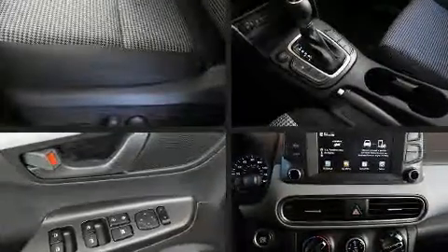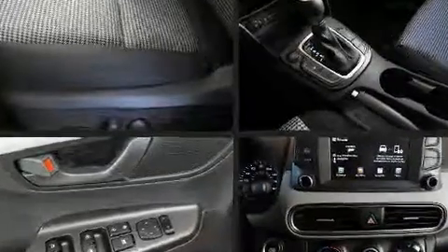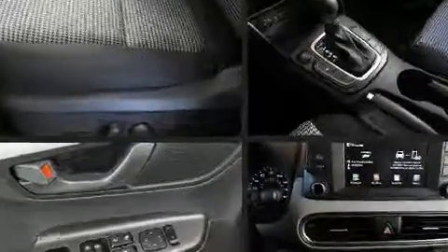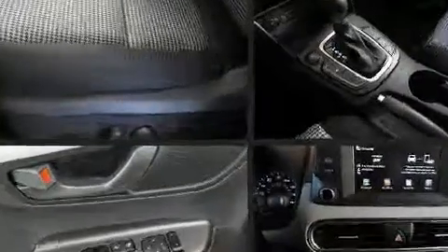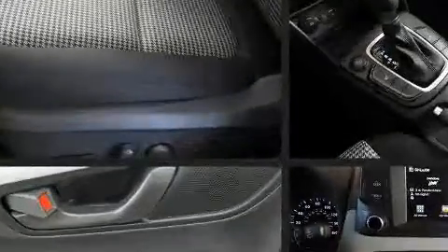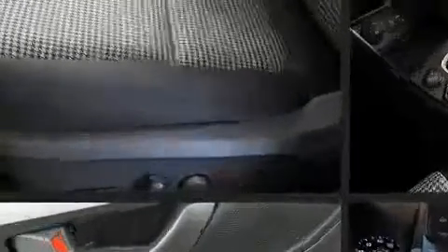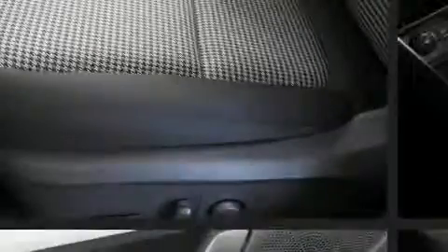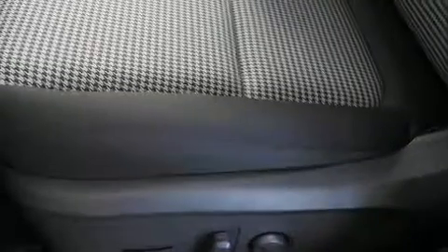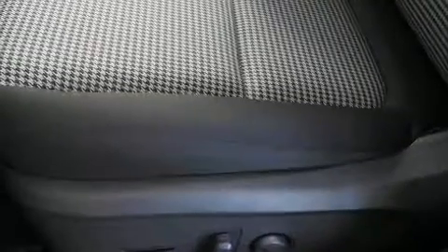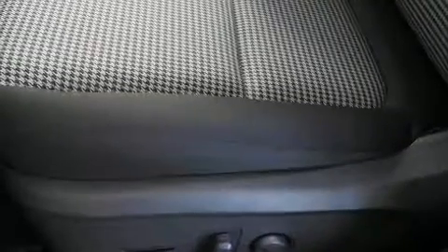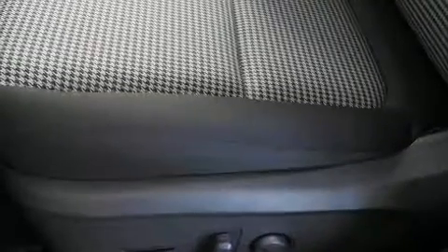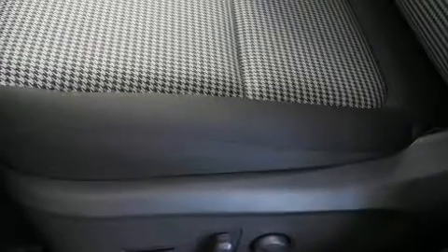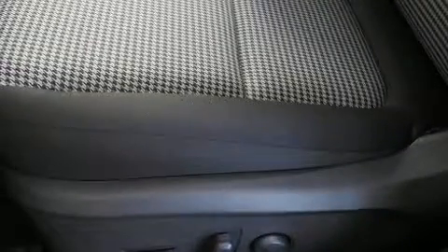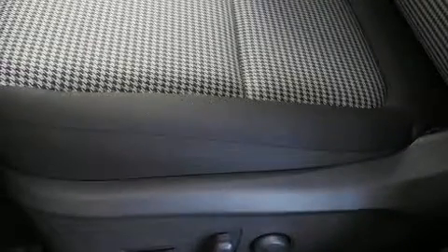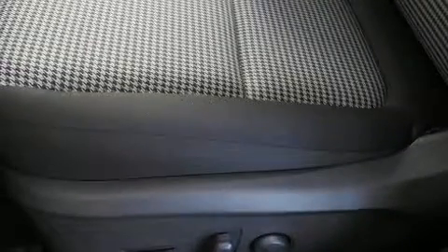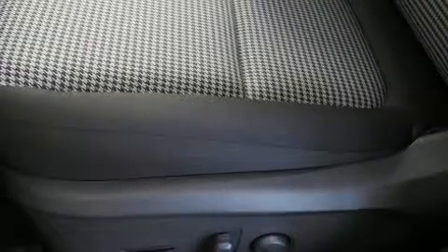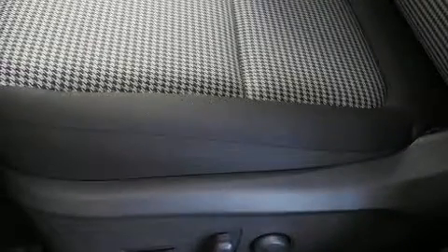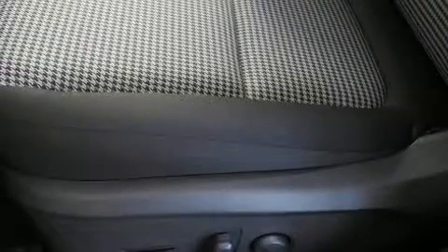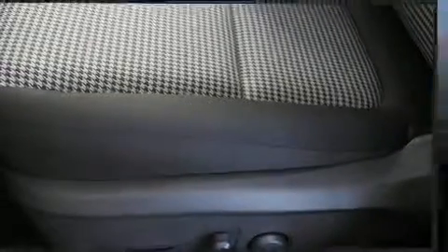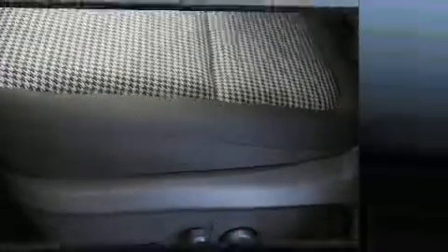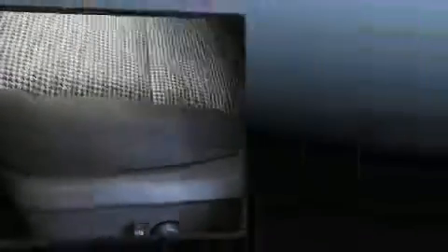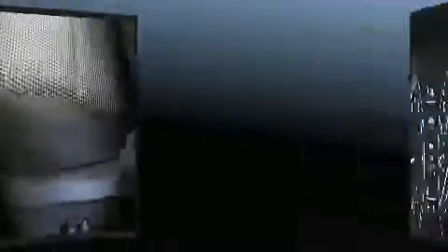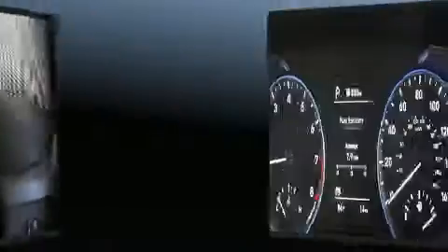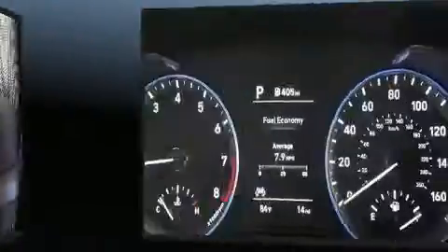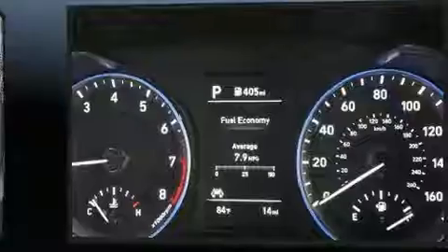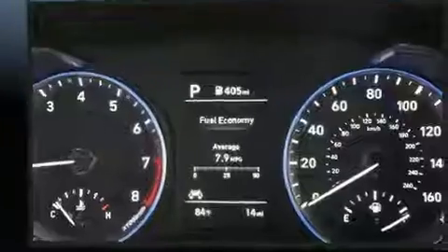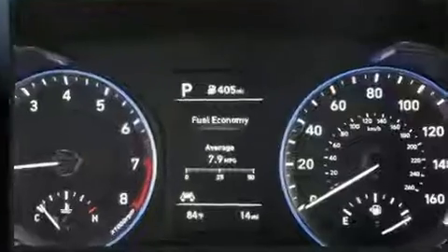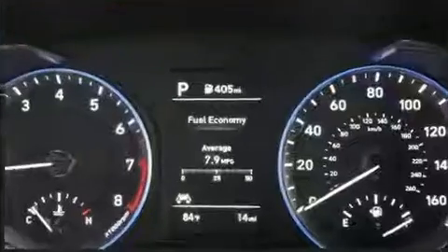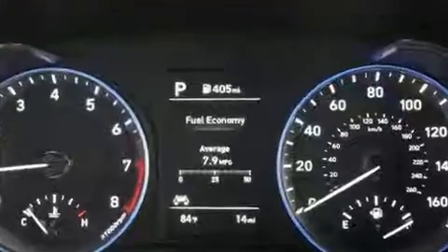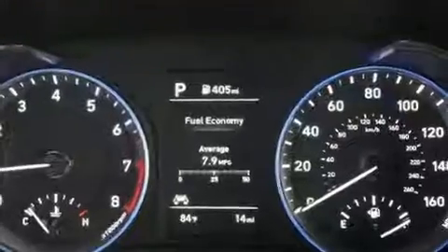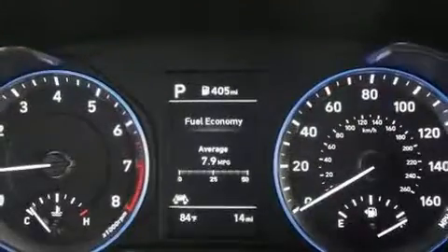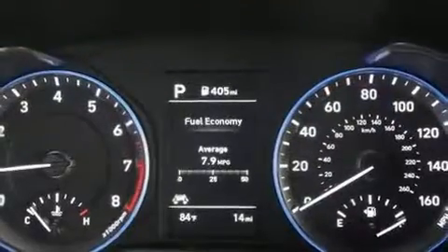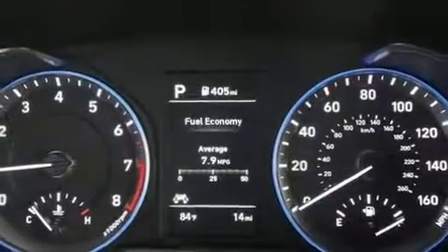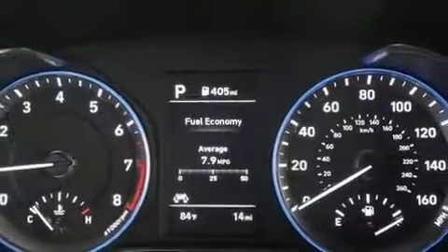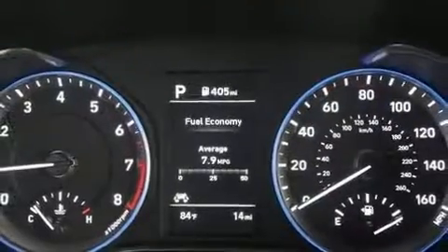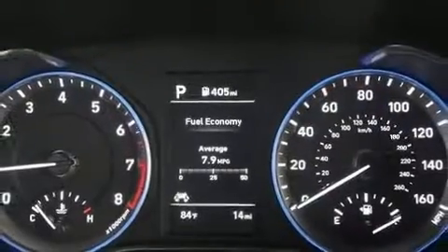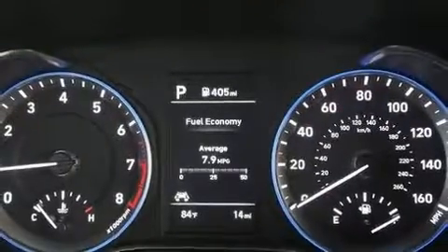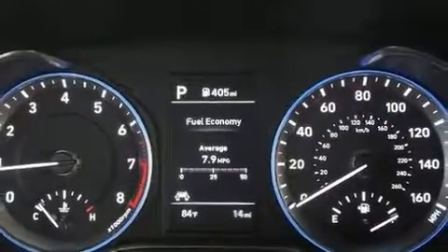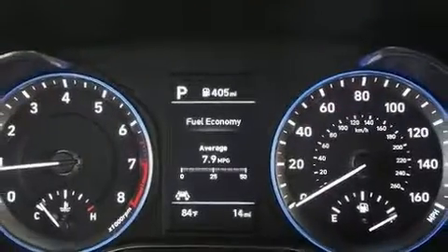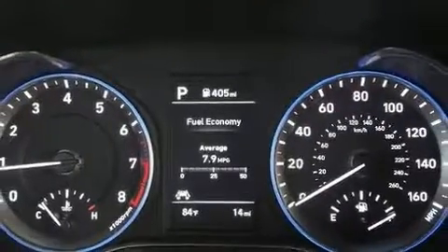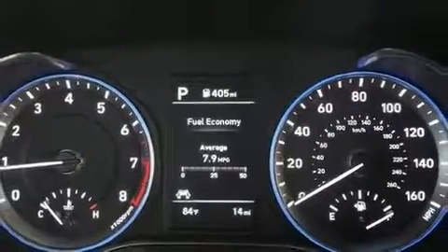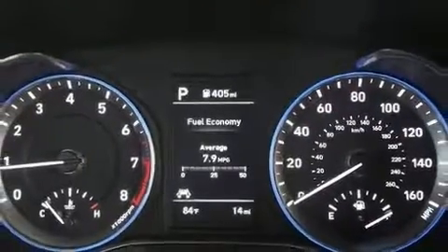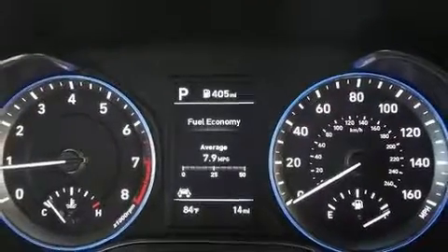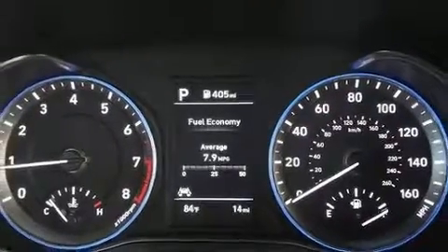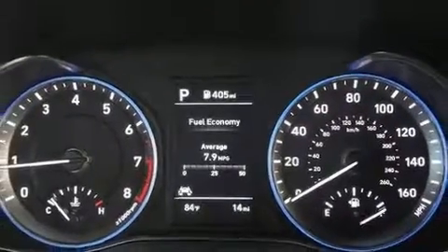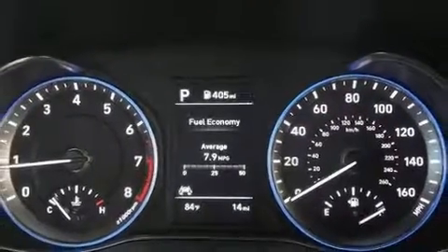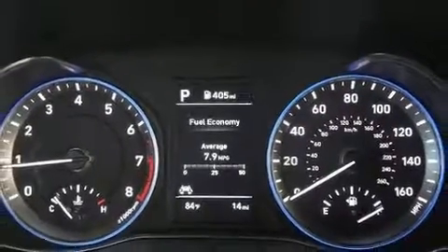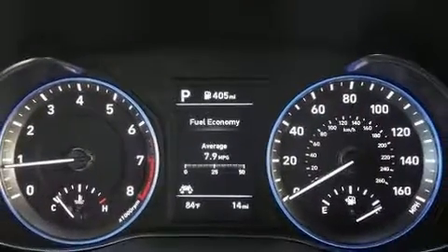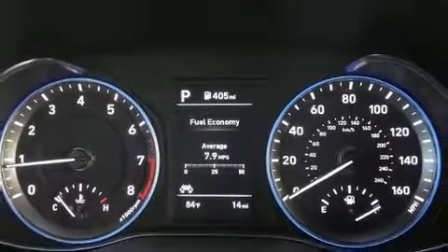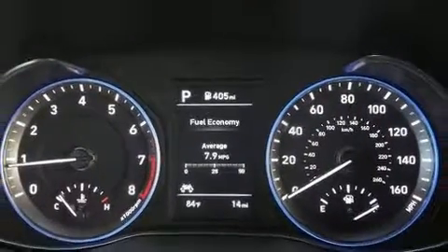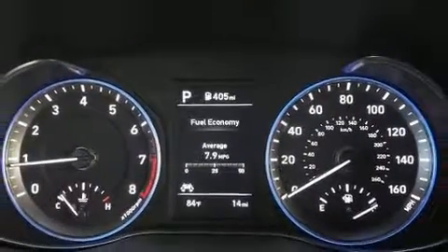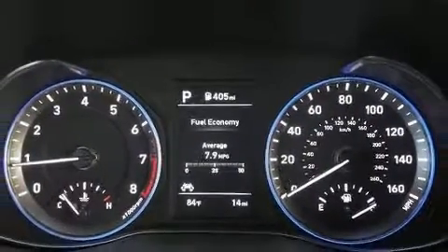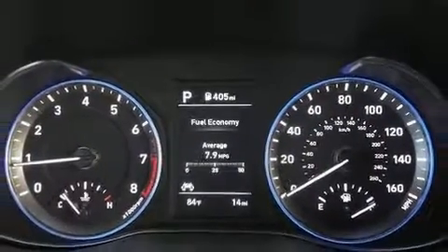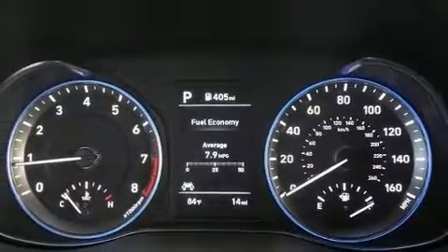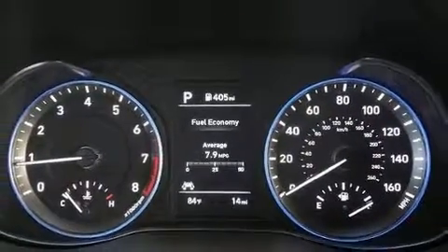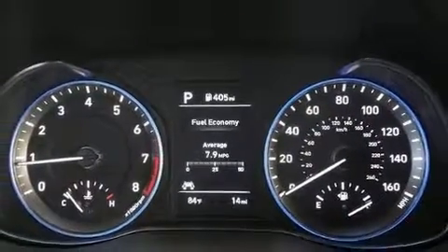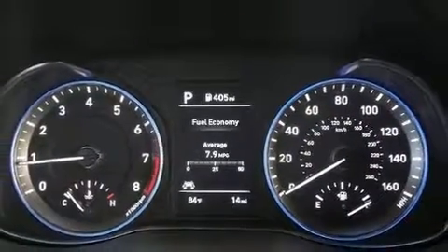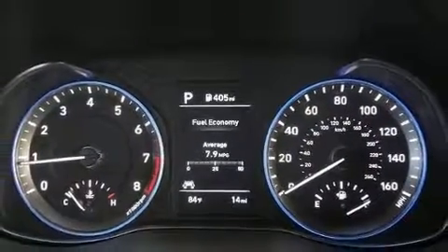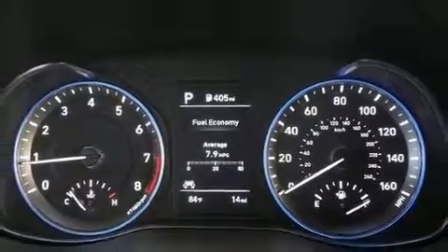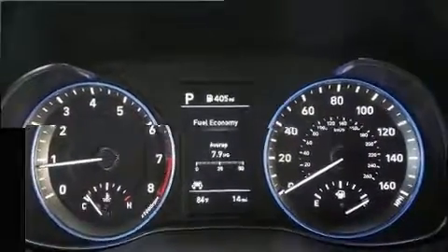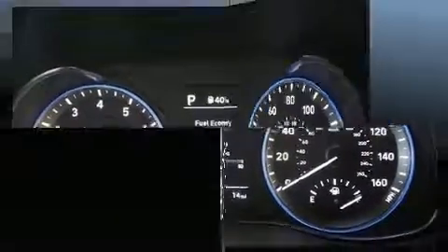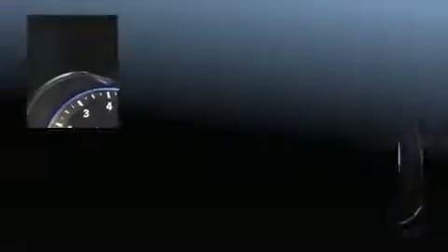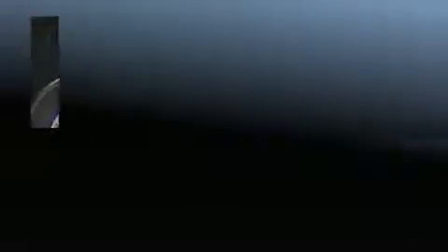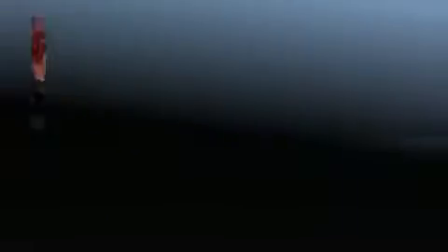Four-wheel disc brakes with ABS are also included, and Brake Assist technology provides extra pressure when applying the brakes.